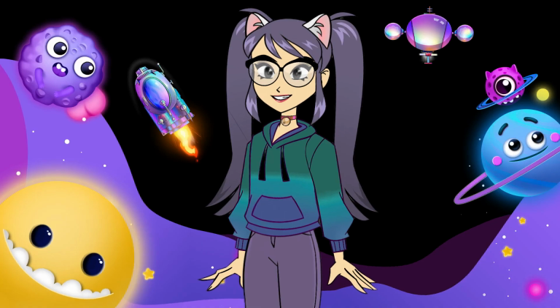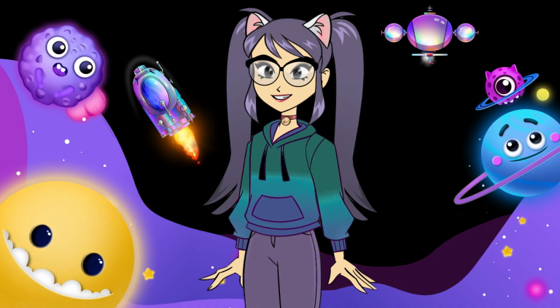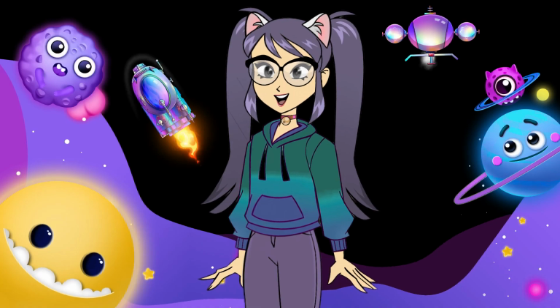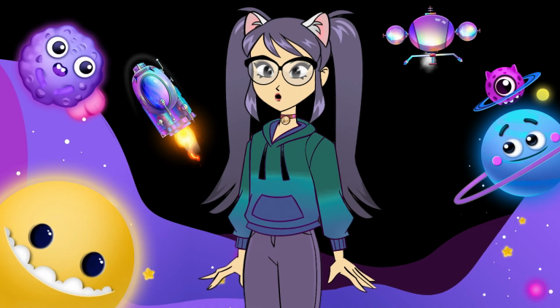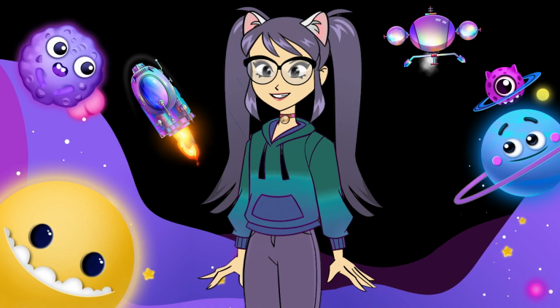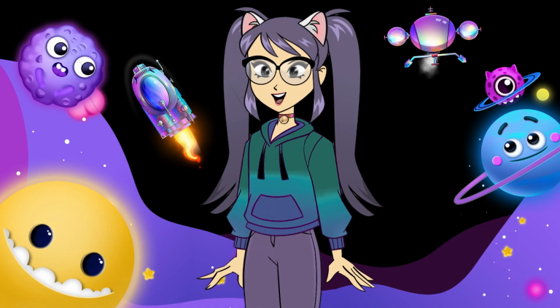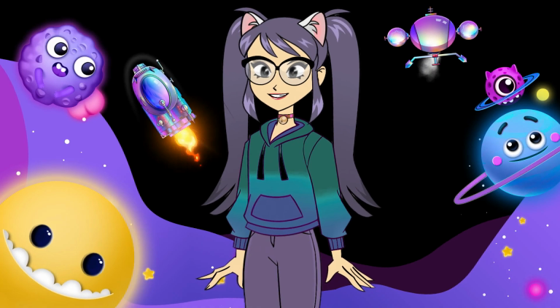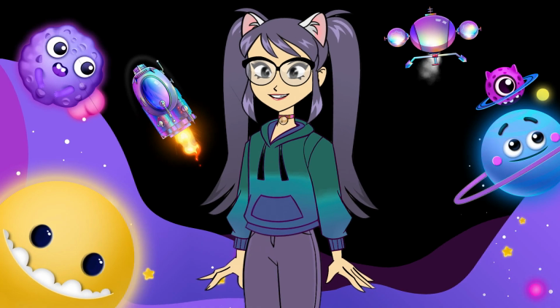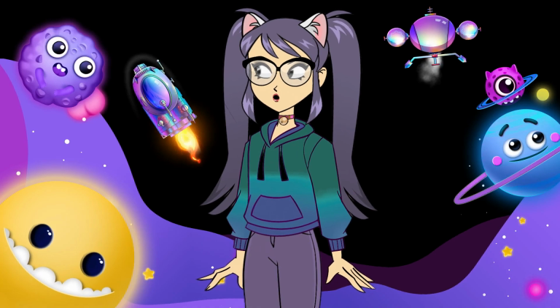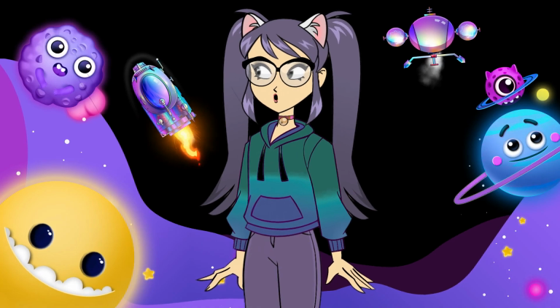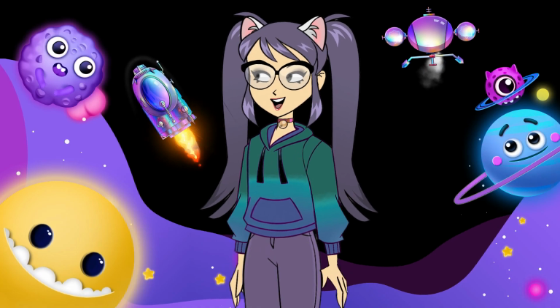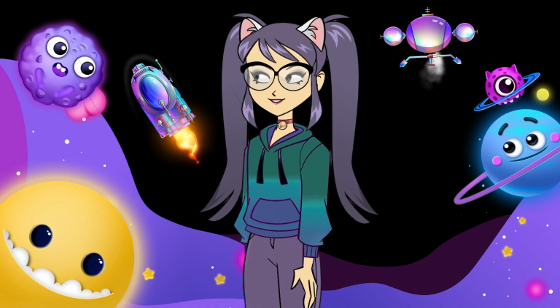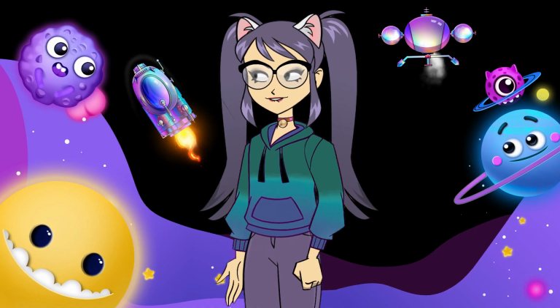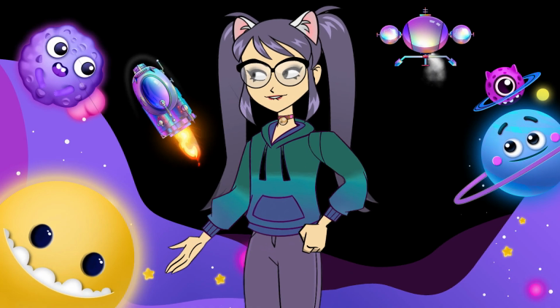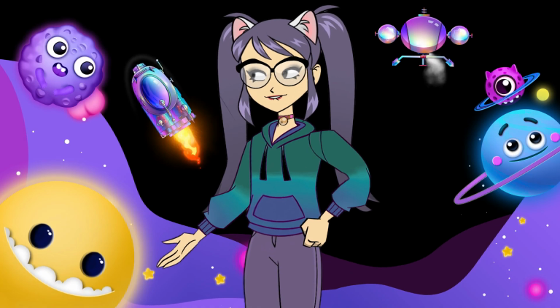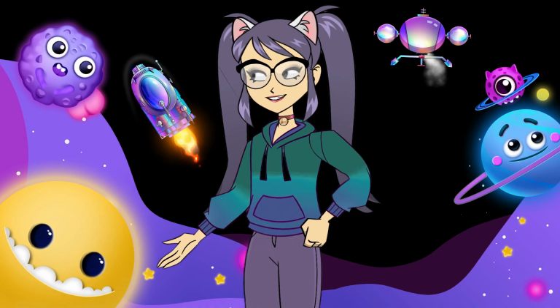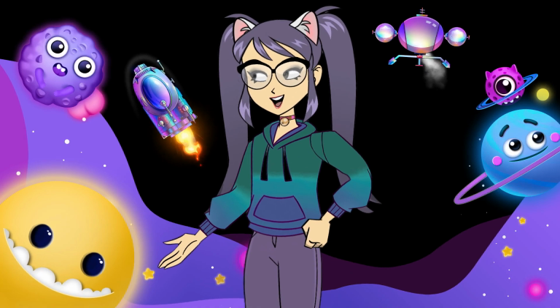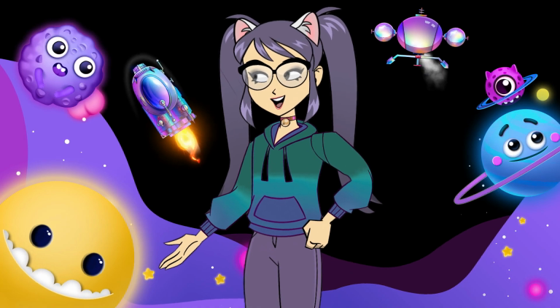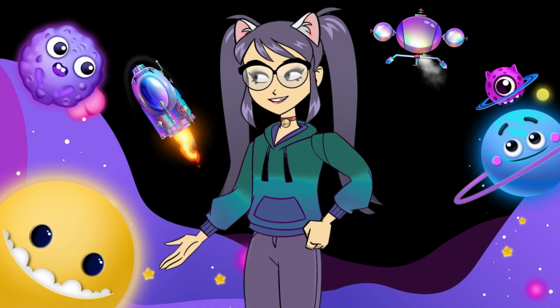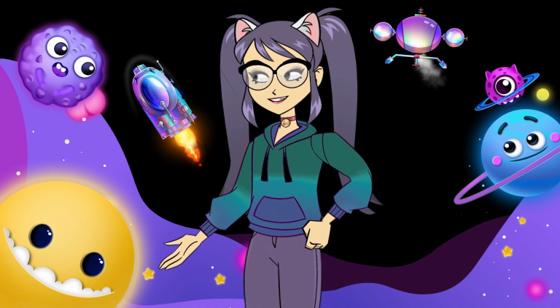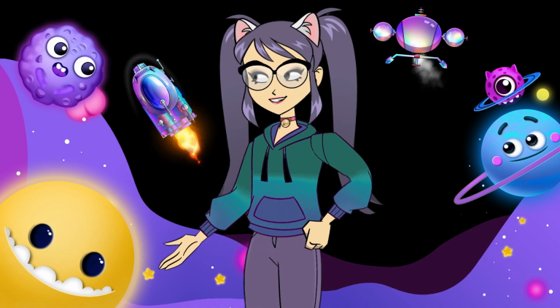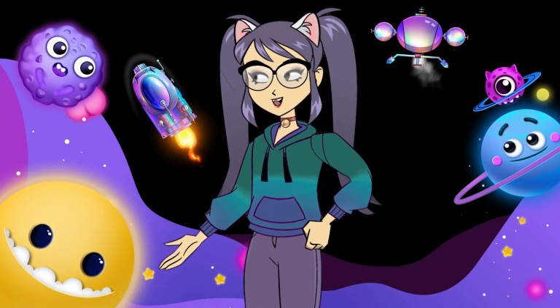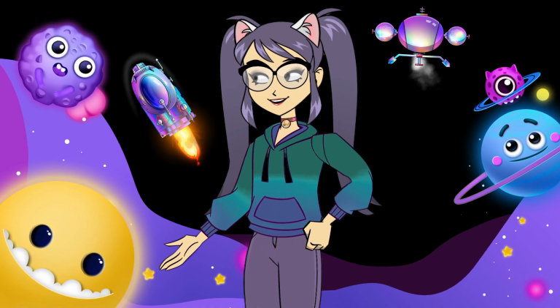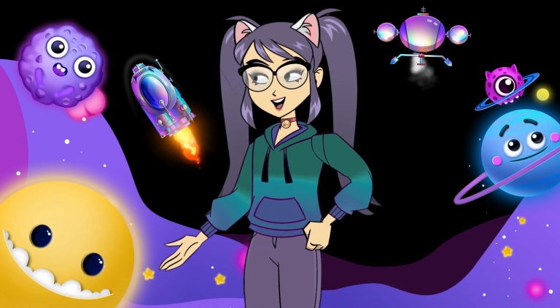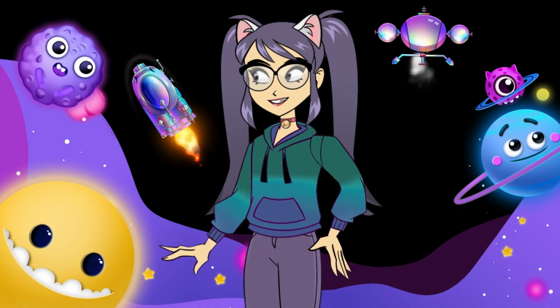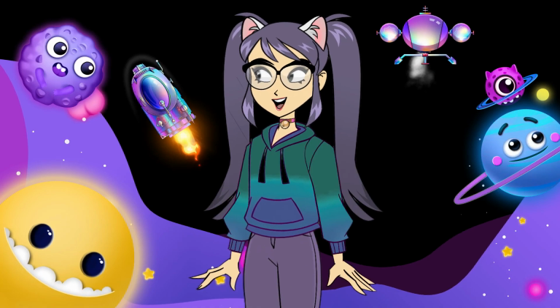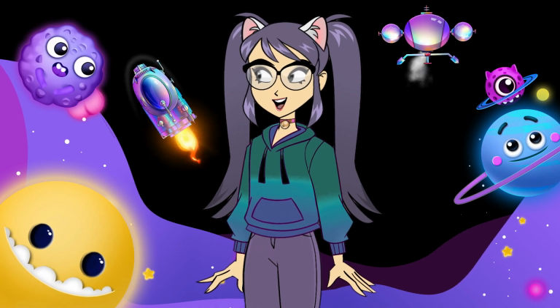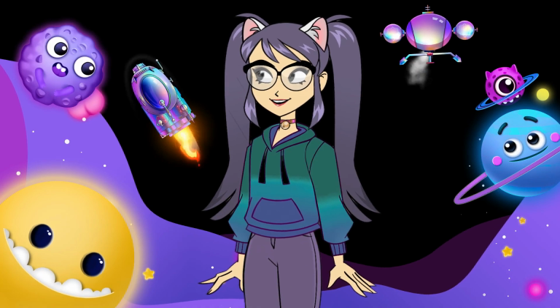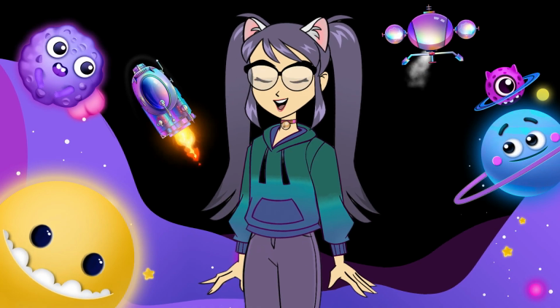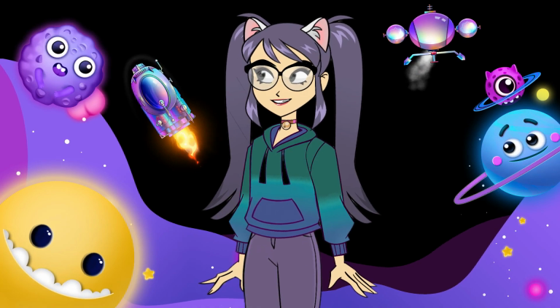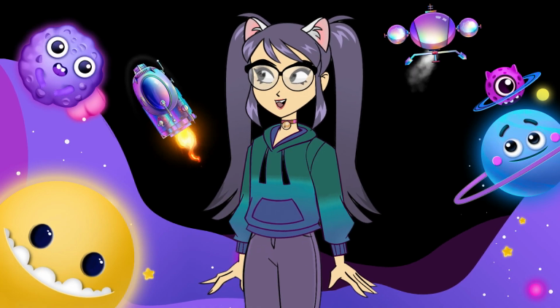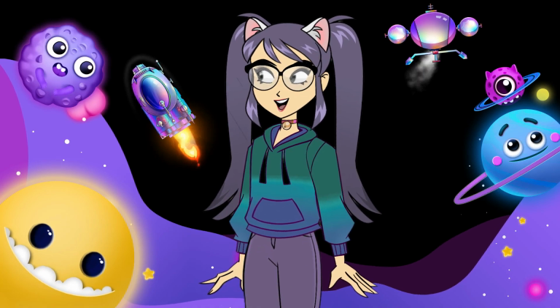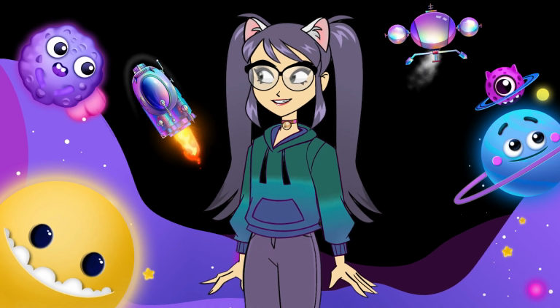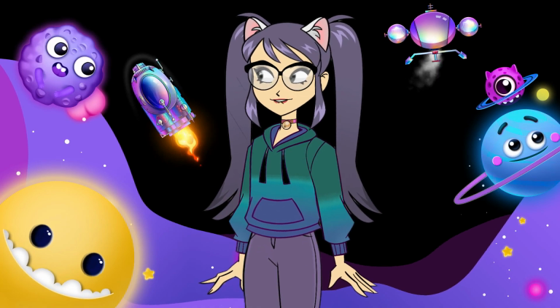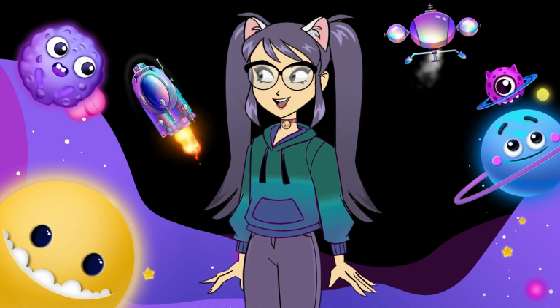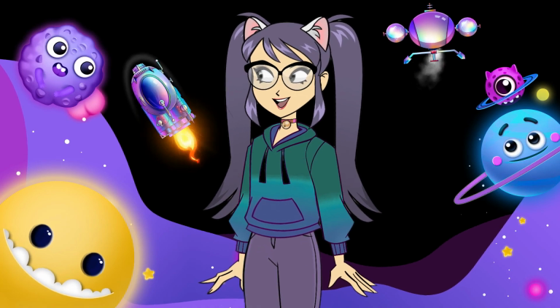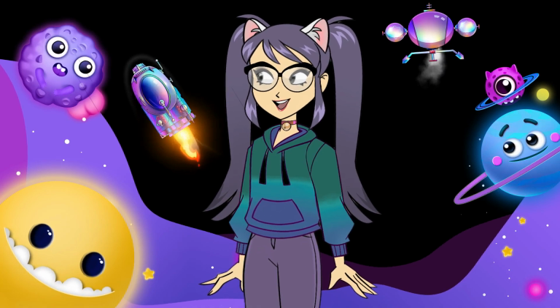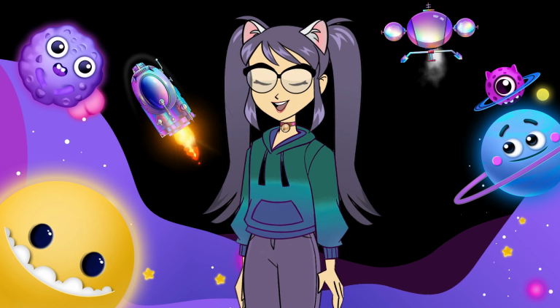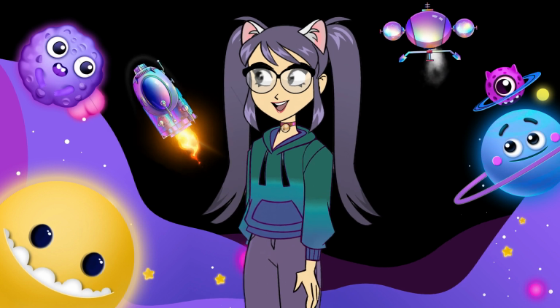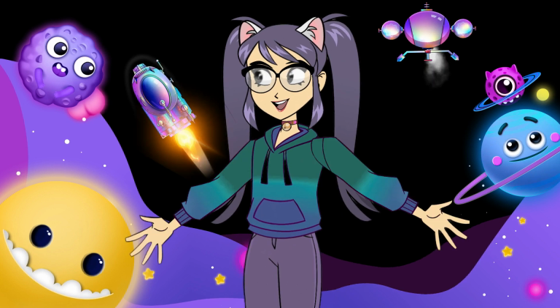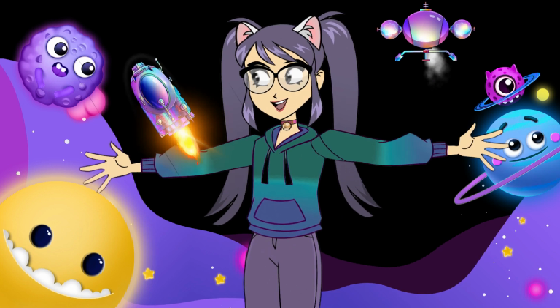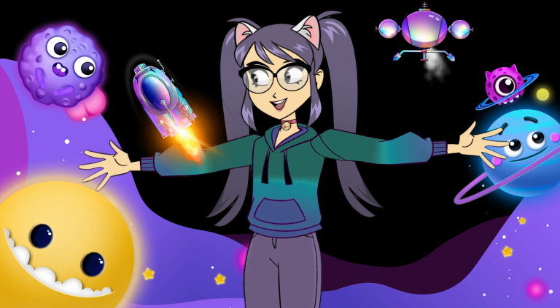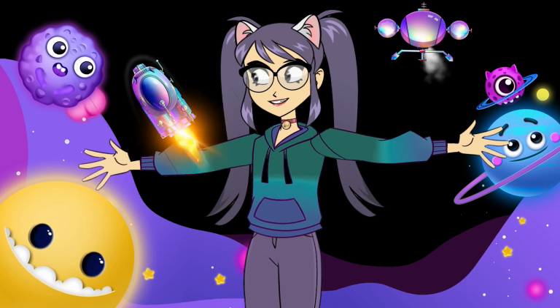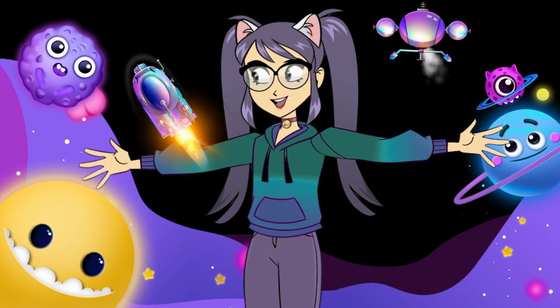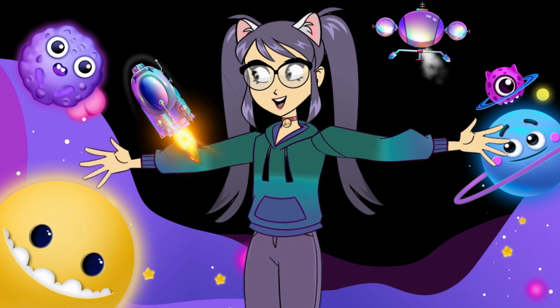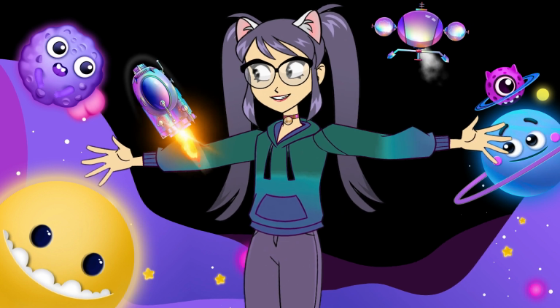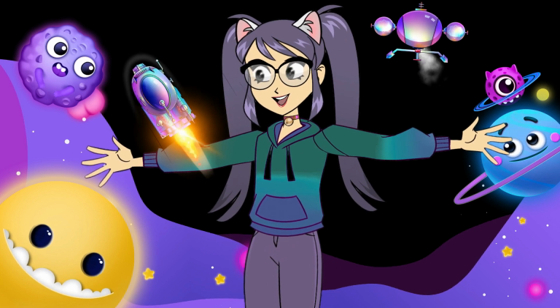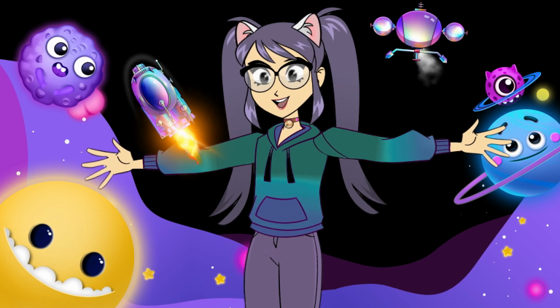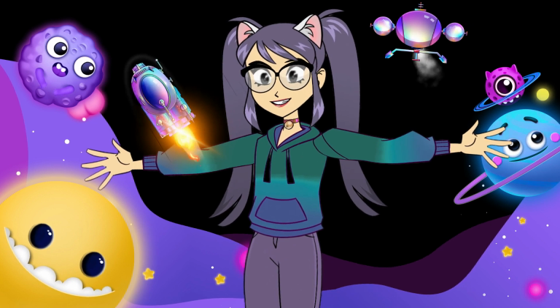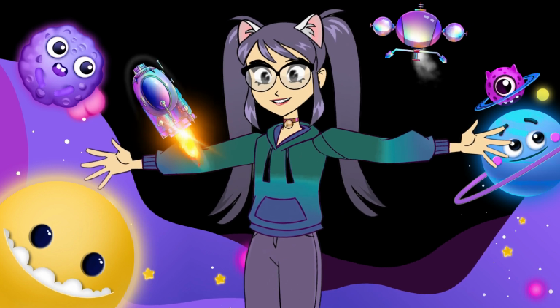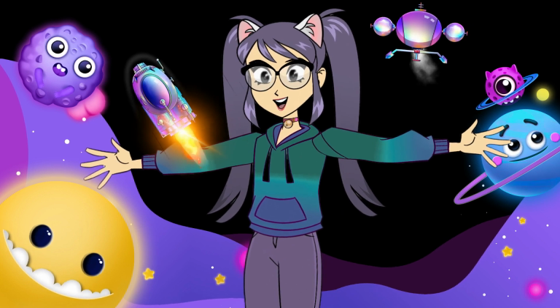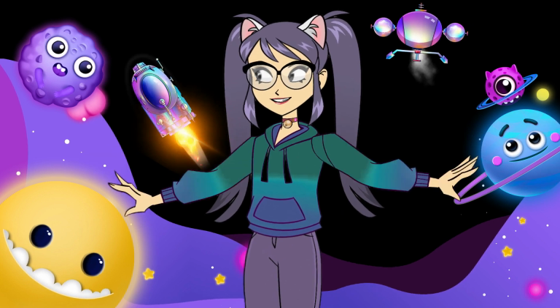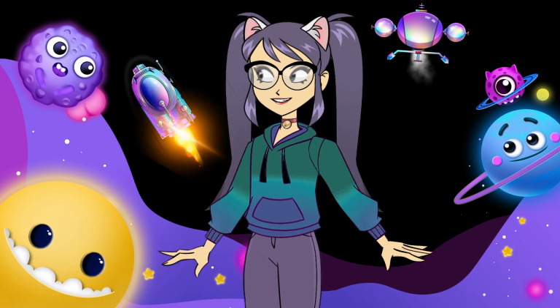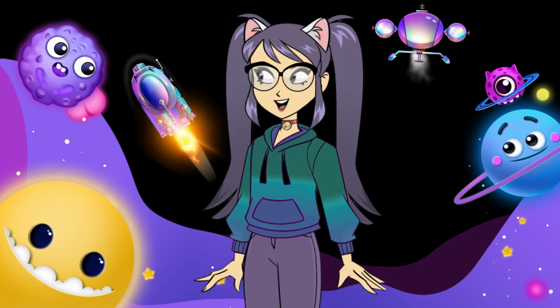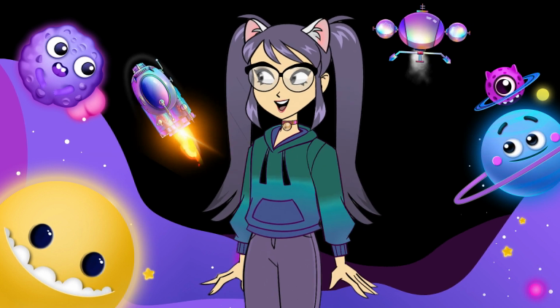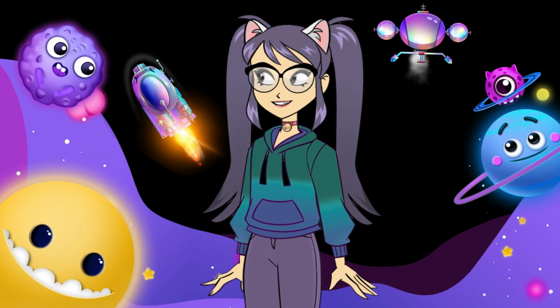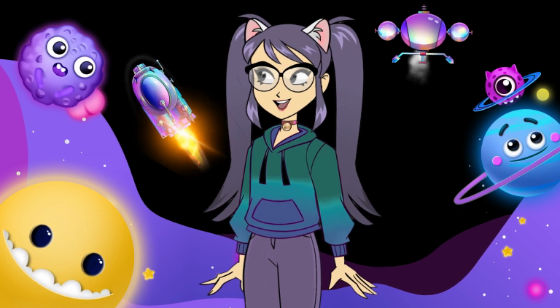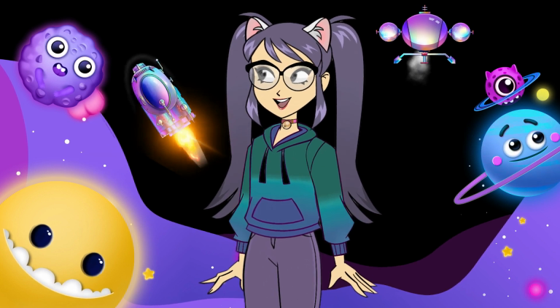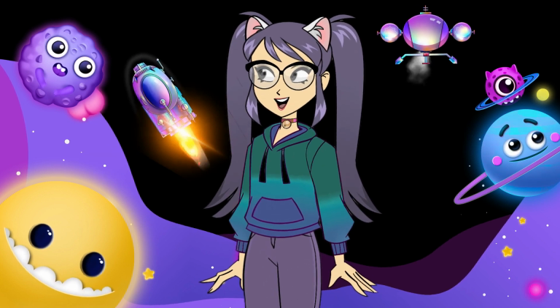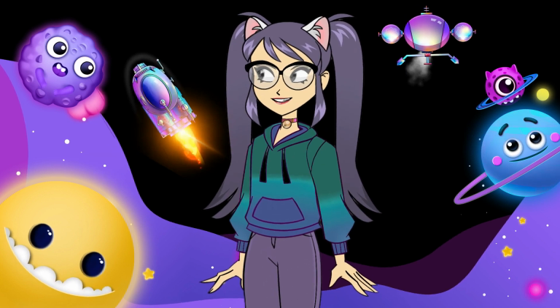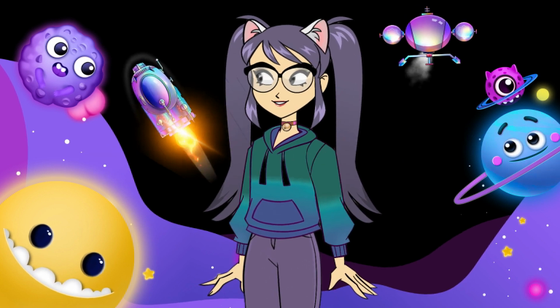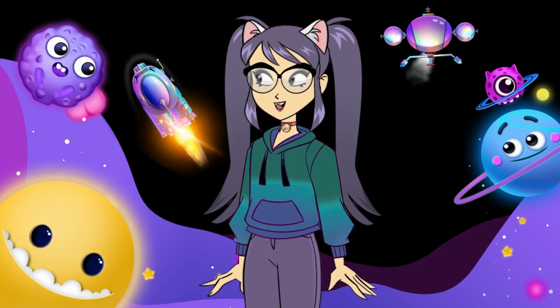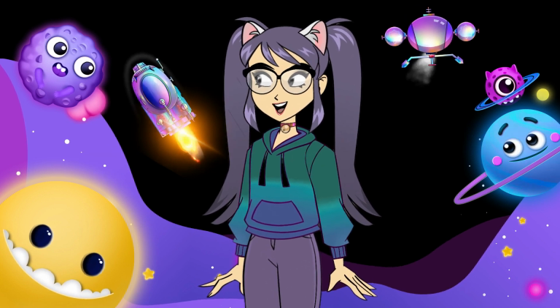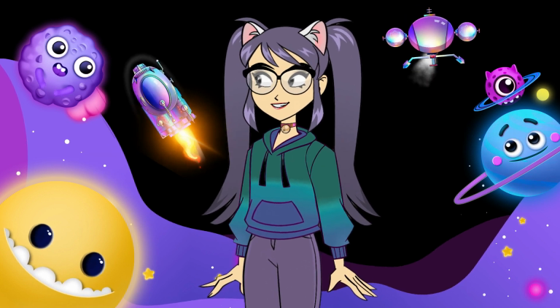Hey friends, let's jump into the space and learn about the different planets in the solar system.